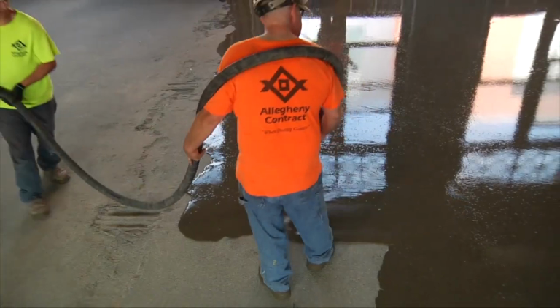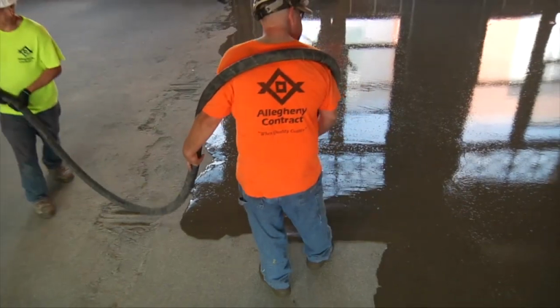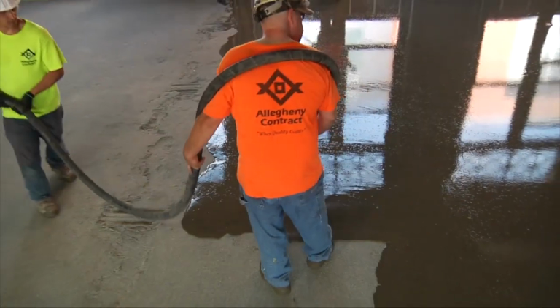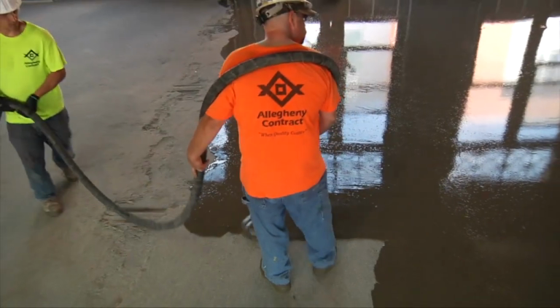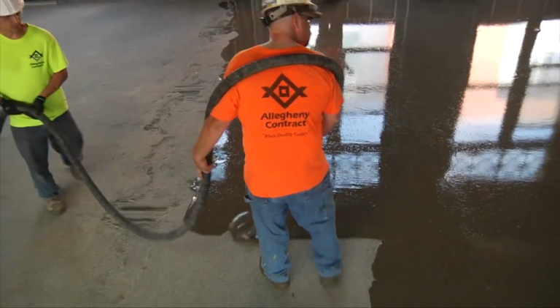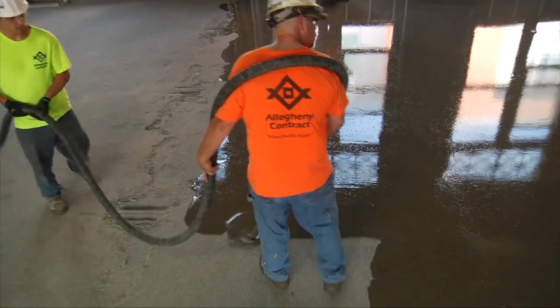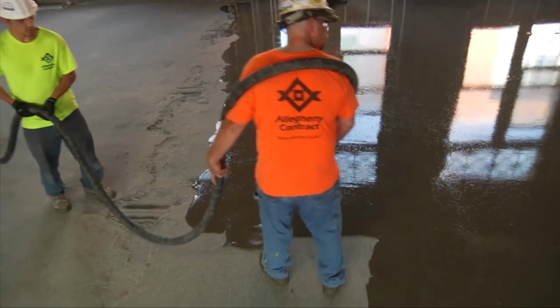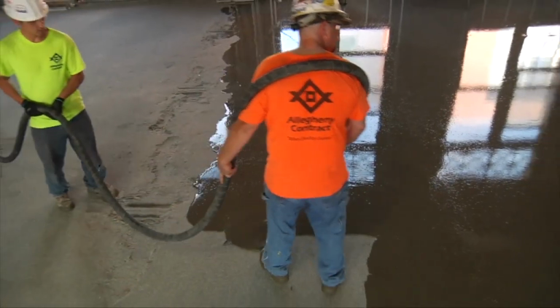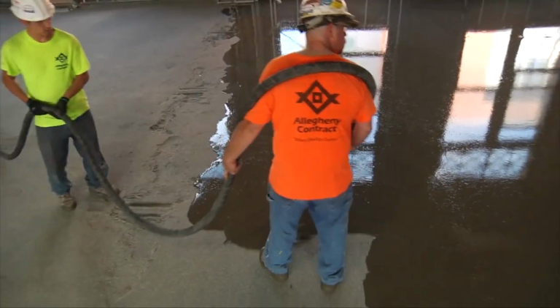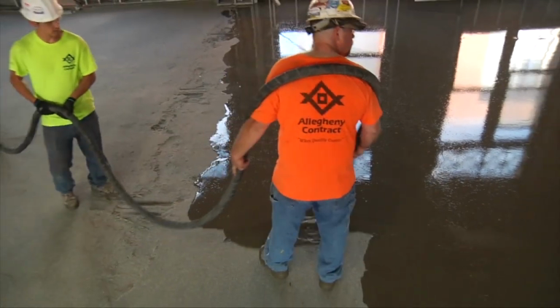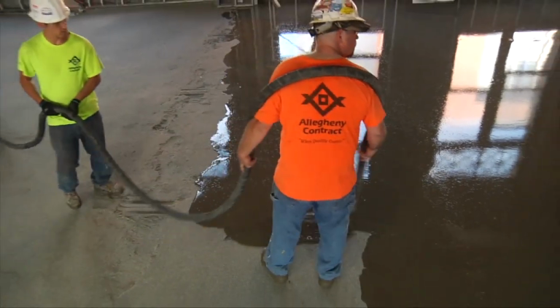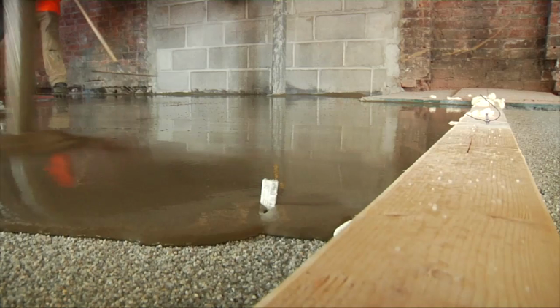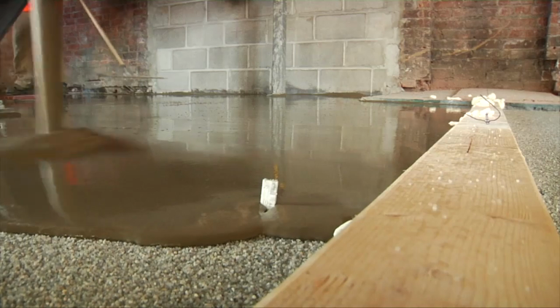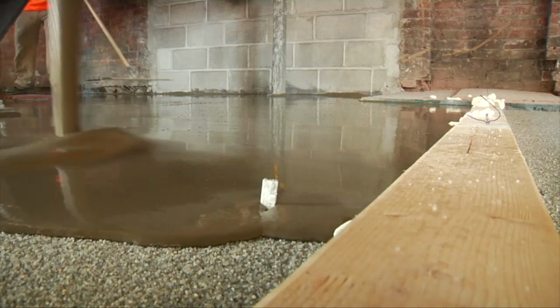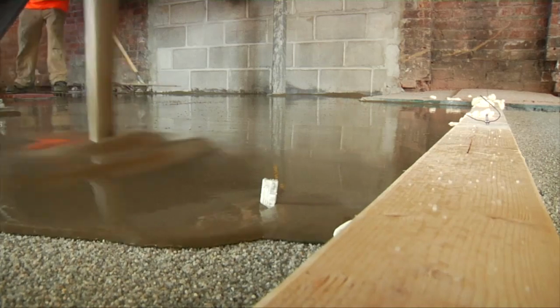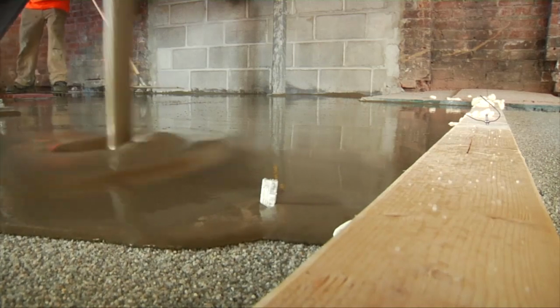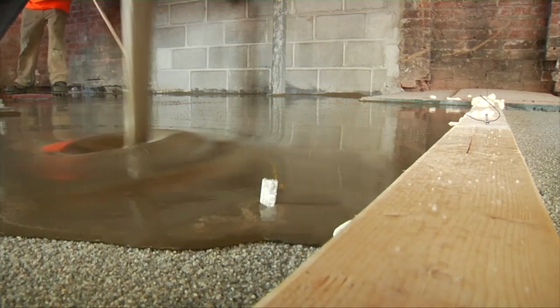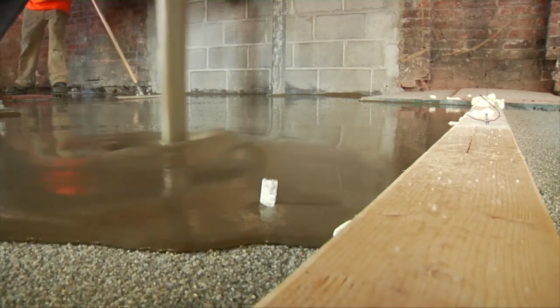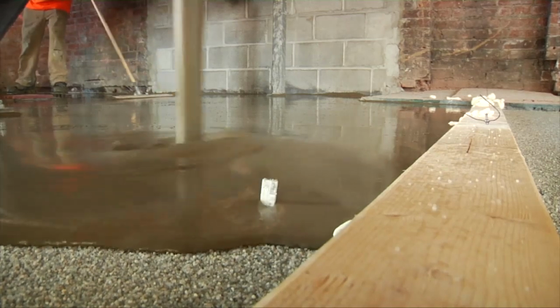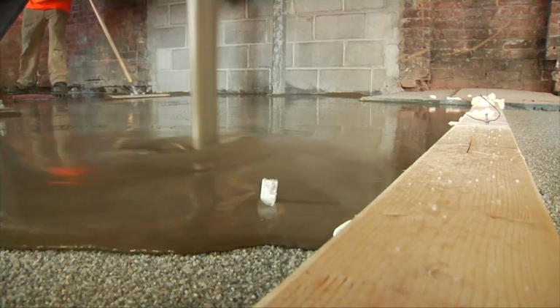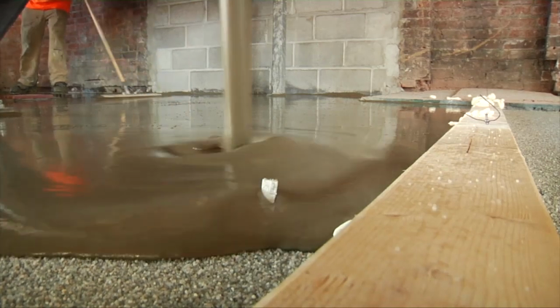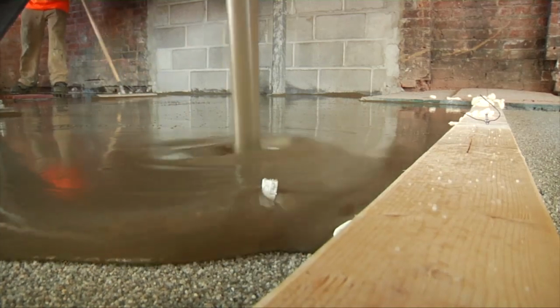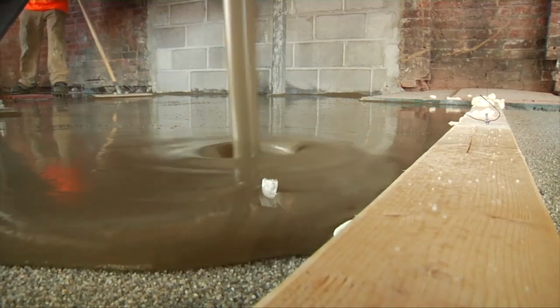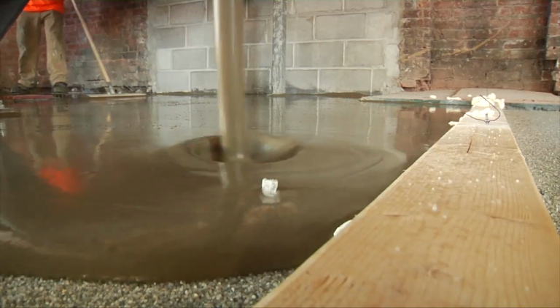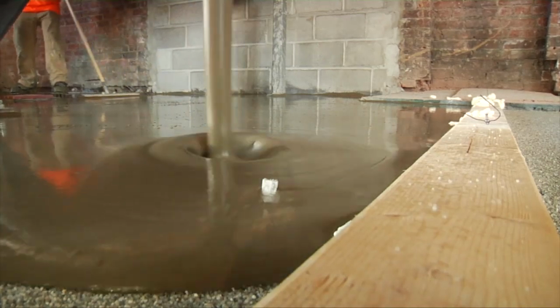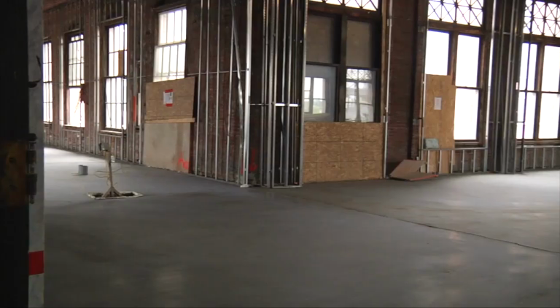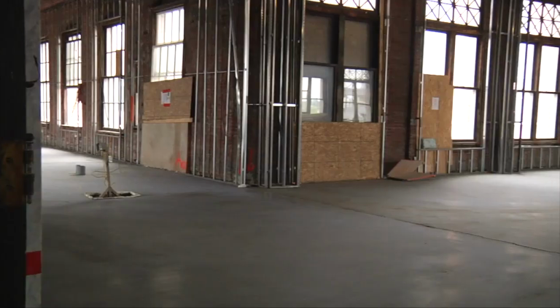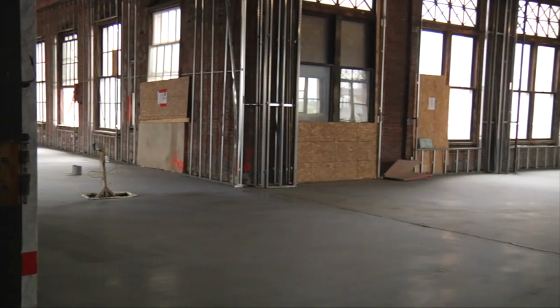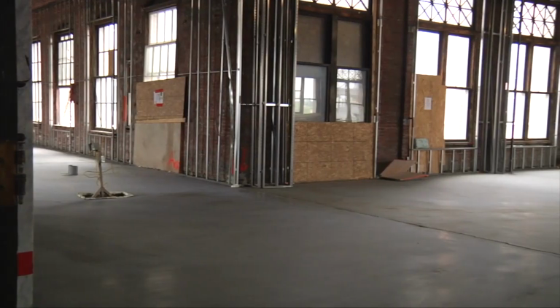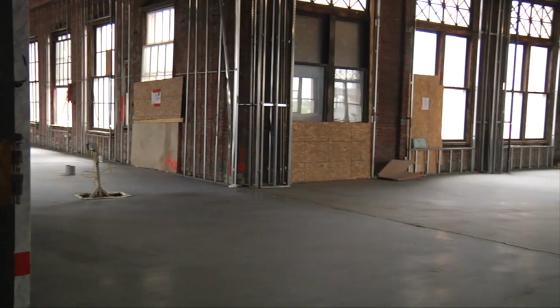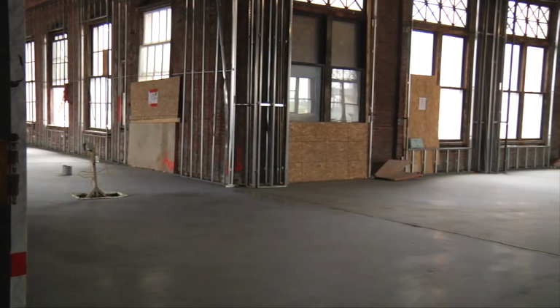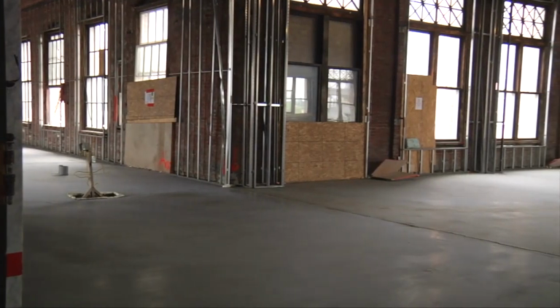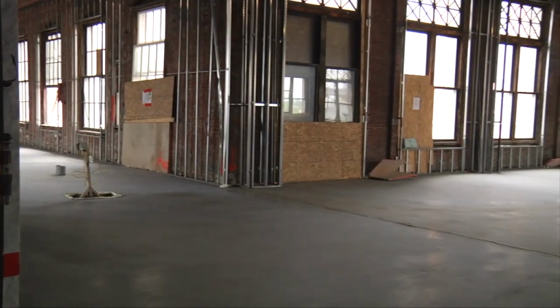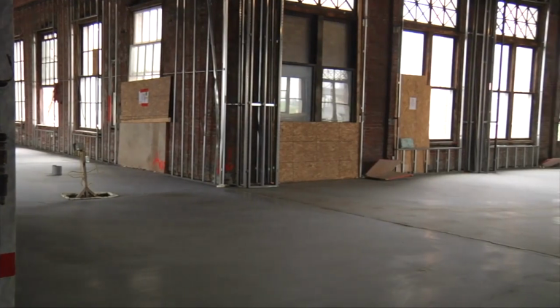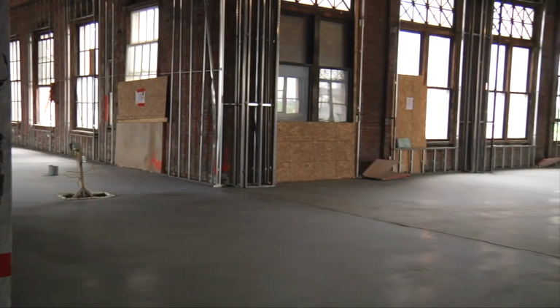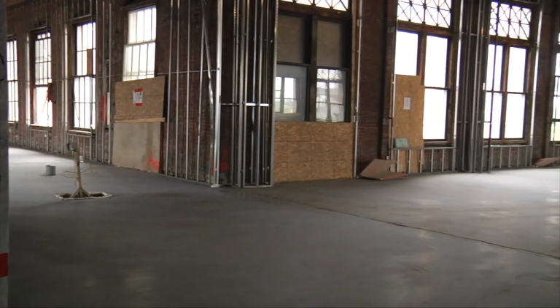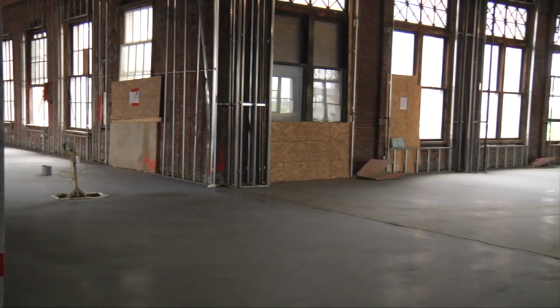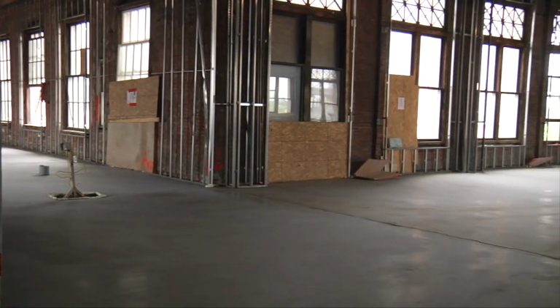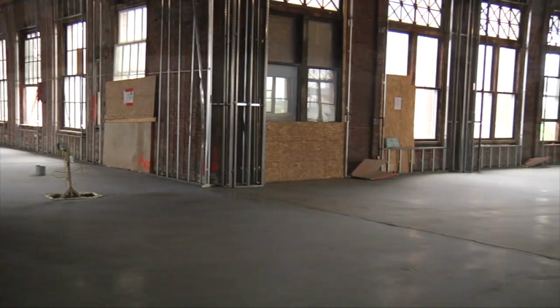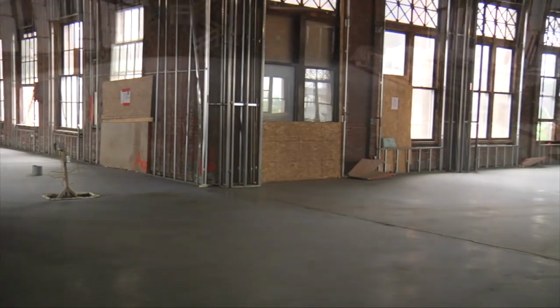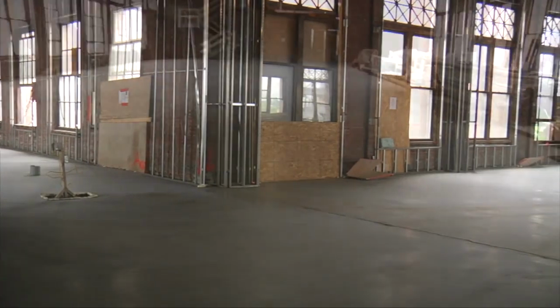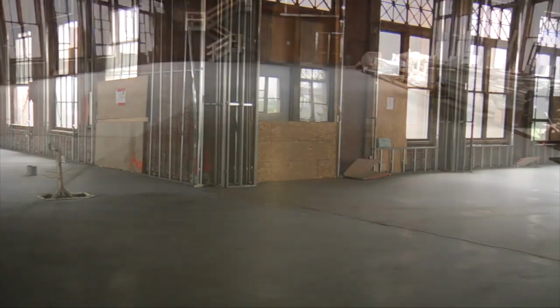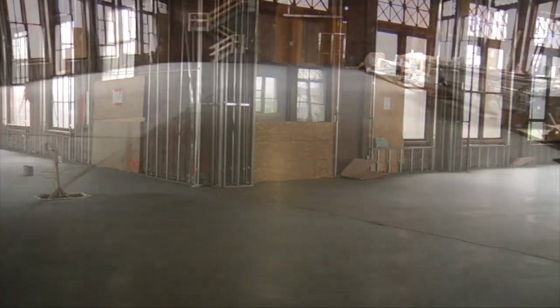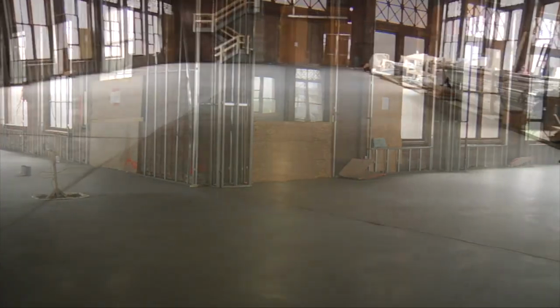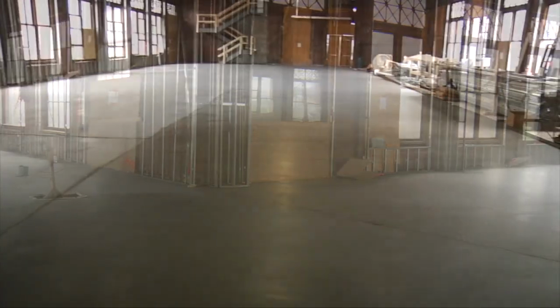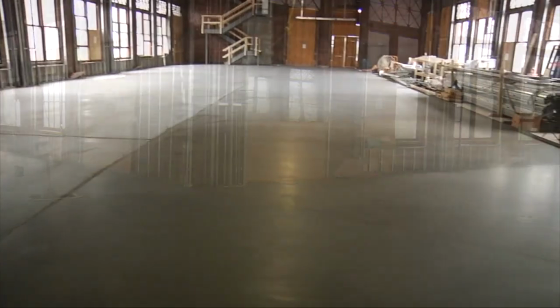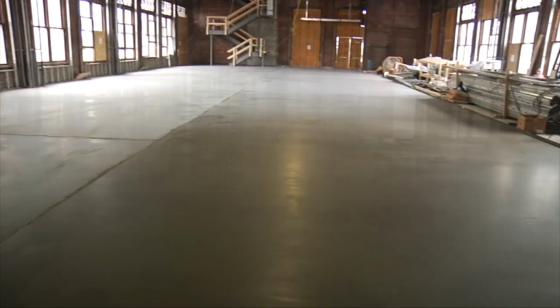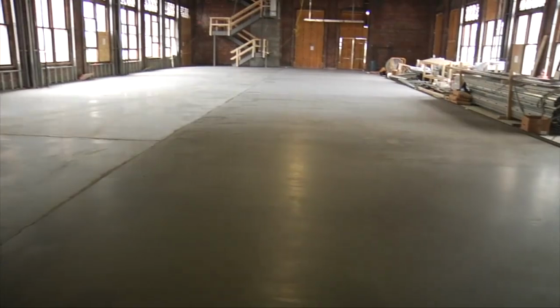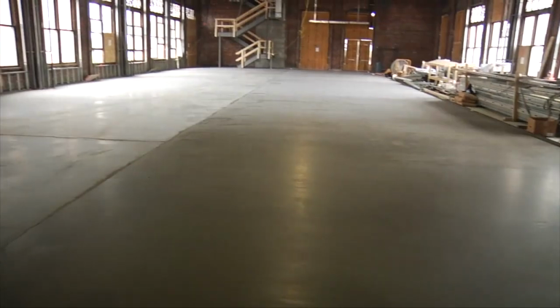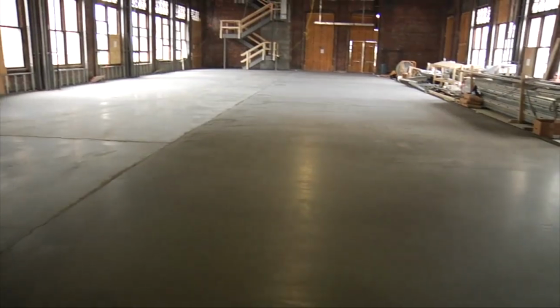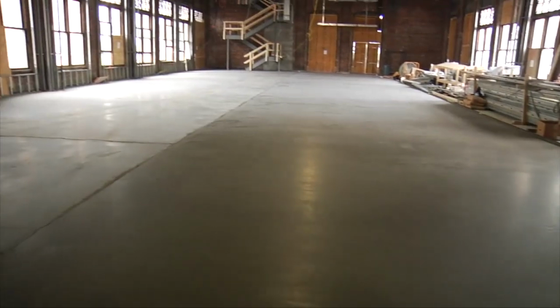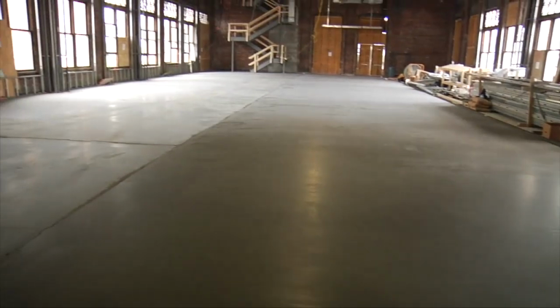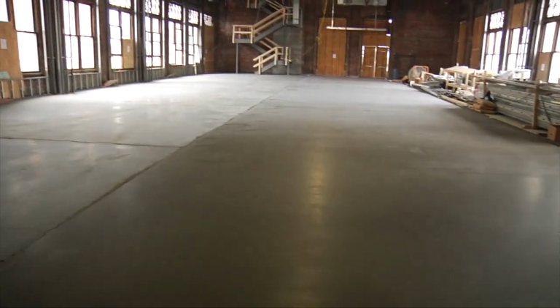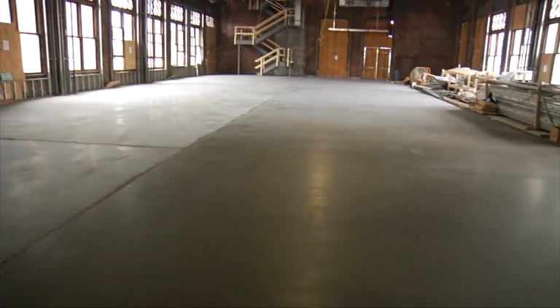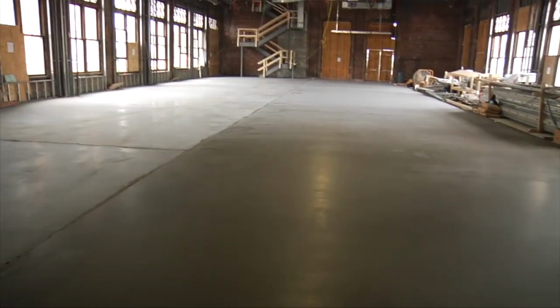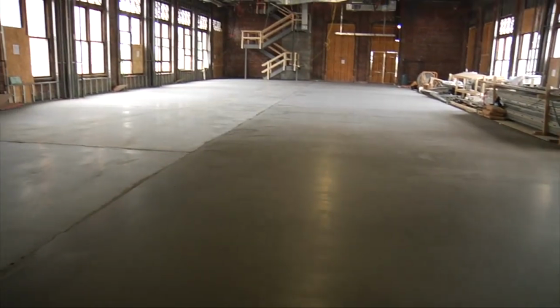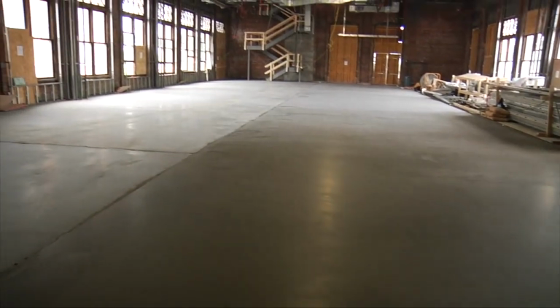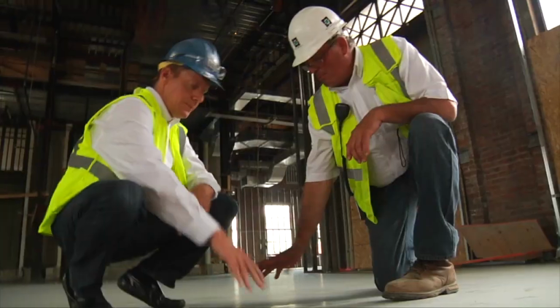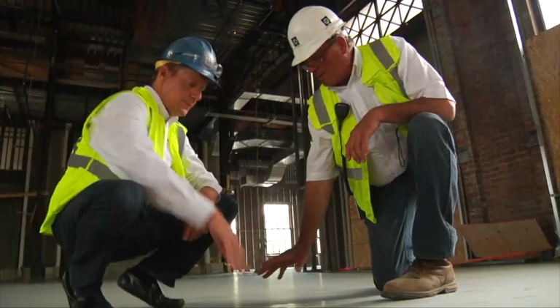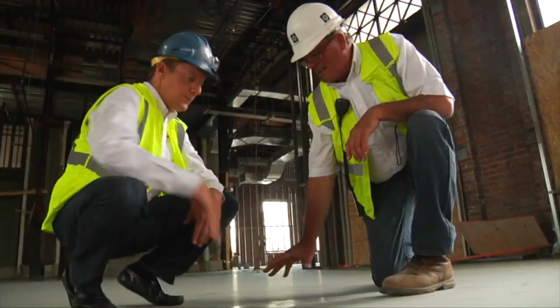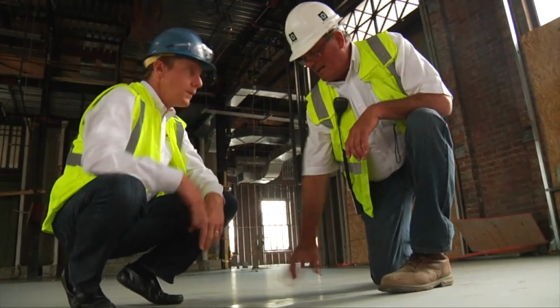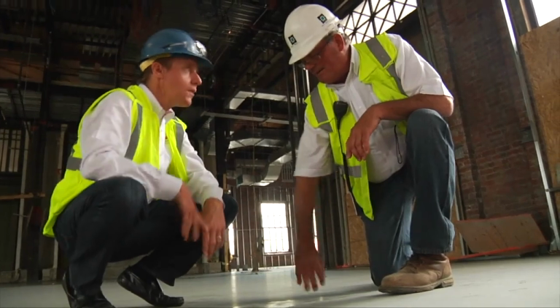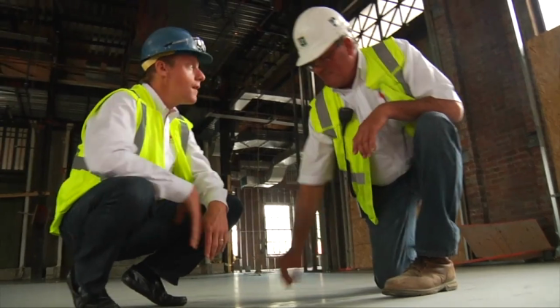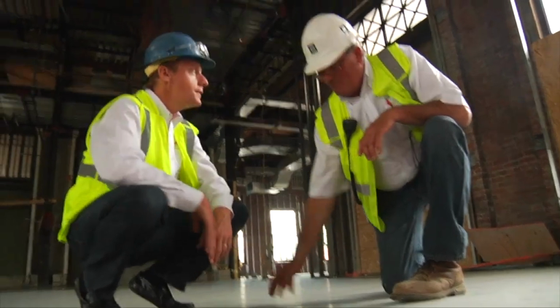Installation is fast and silica dust free, leaving the substrate flat, dry, and ready for finished floor goods.